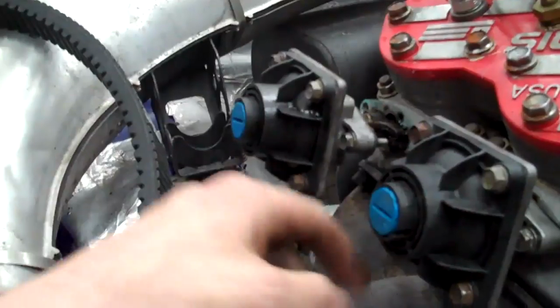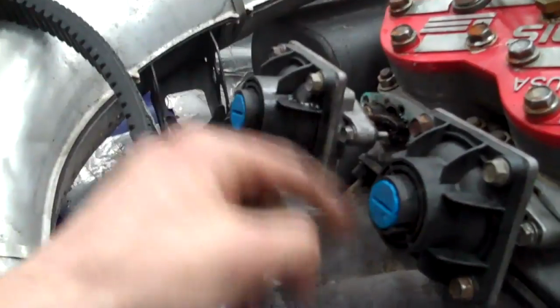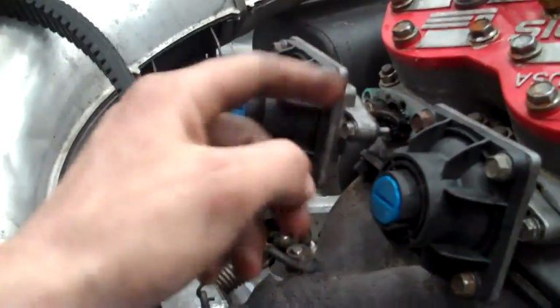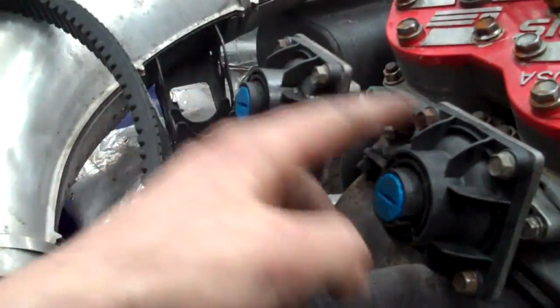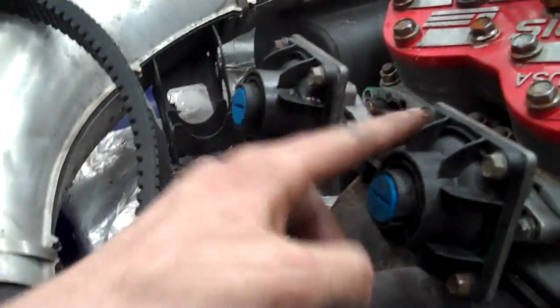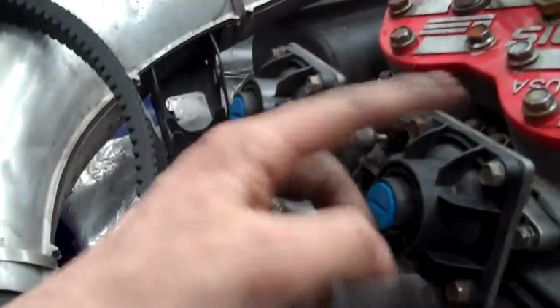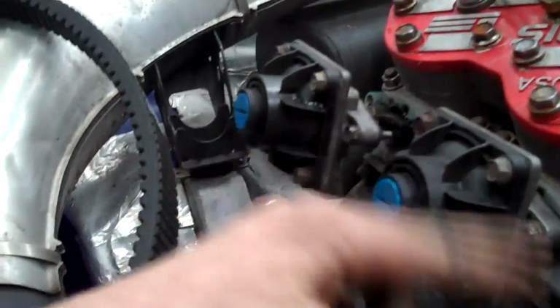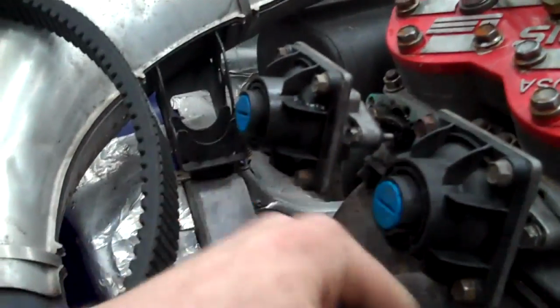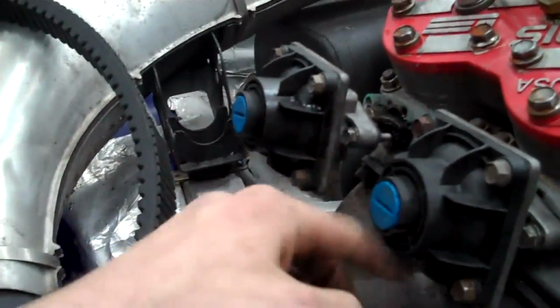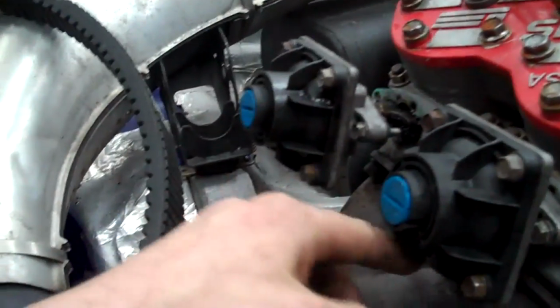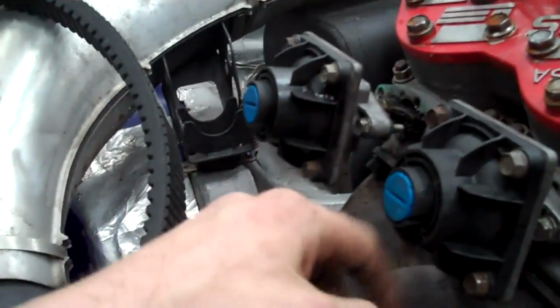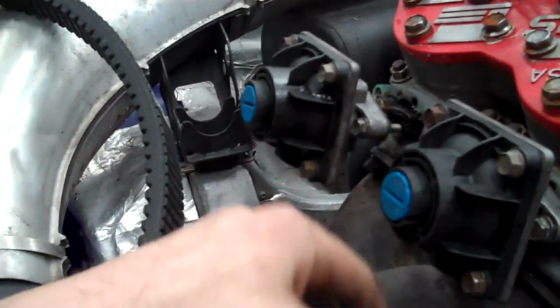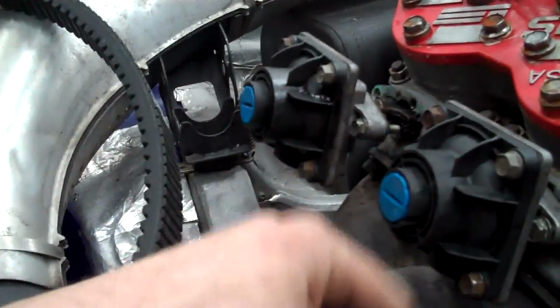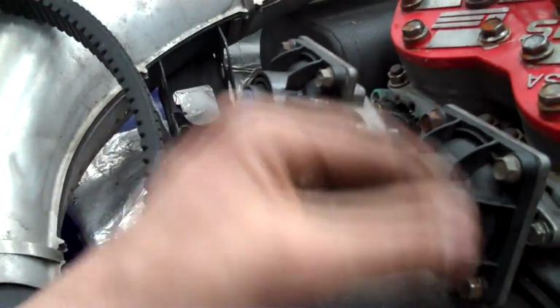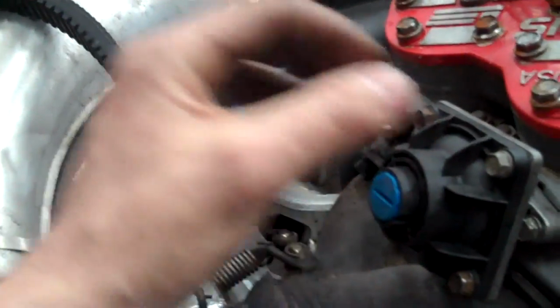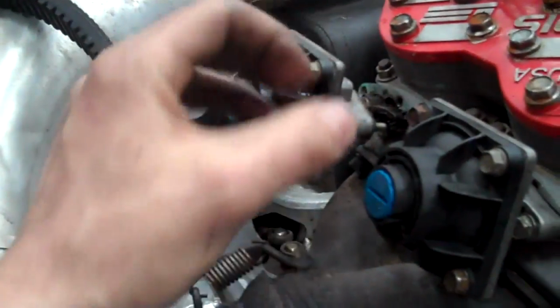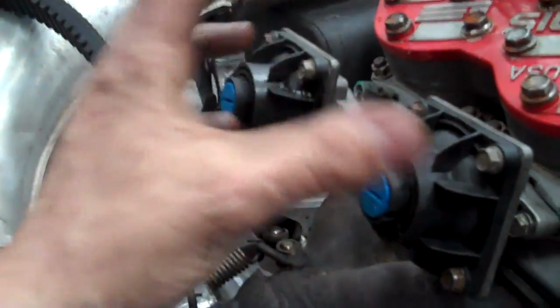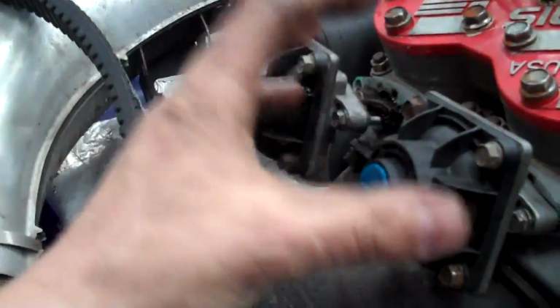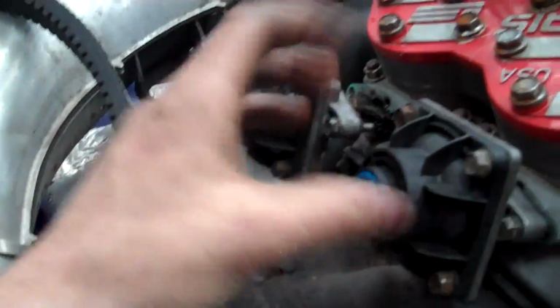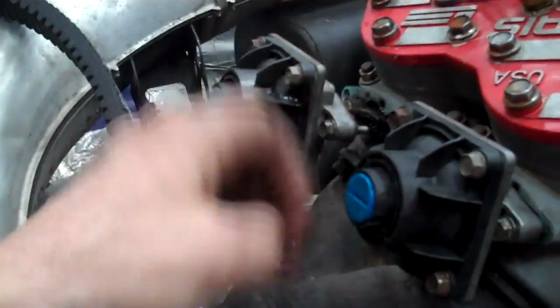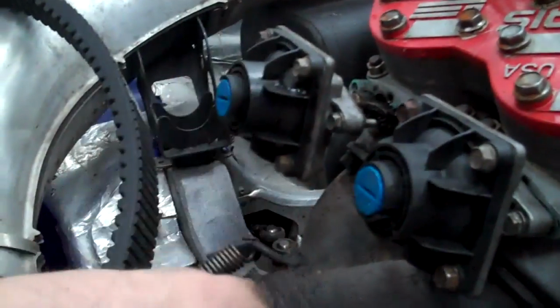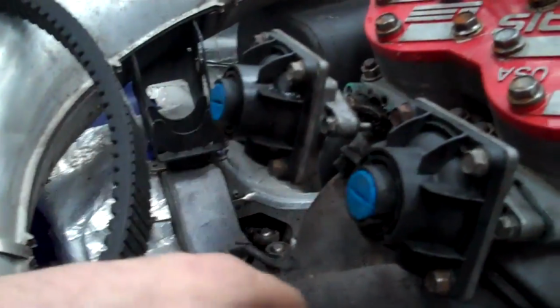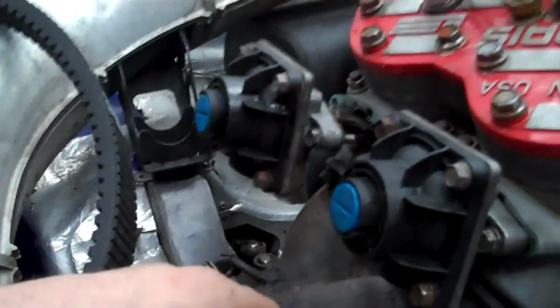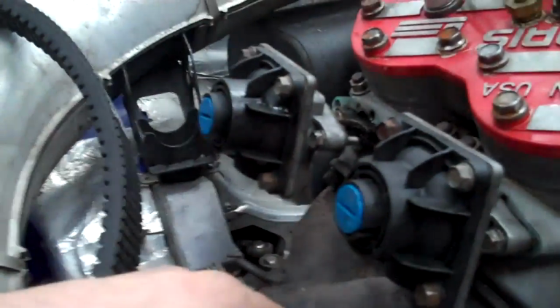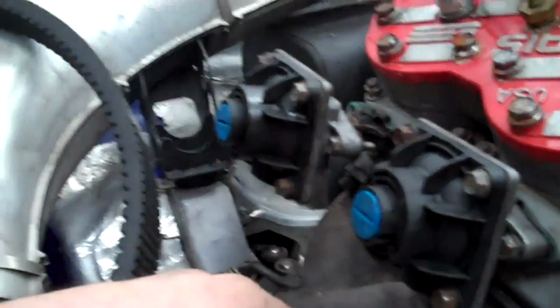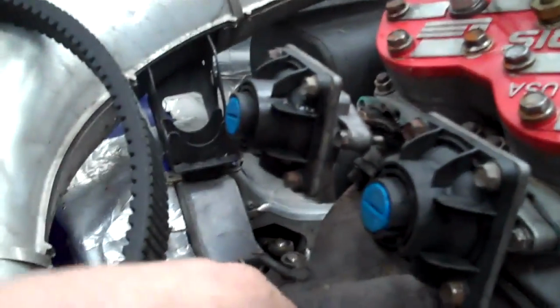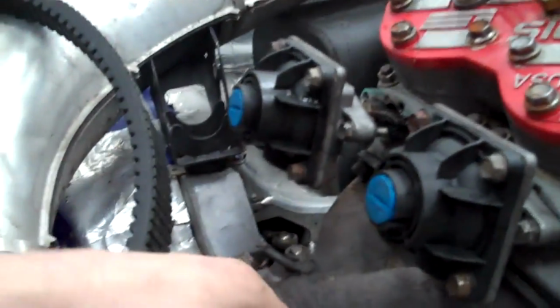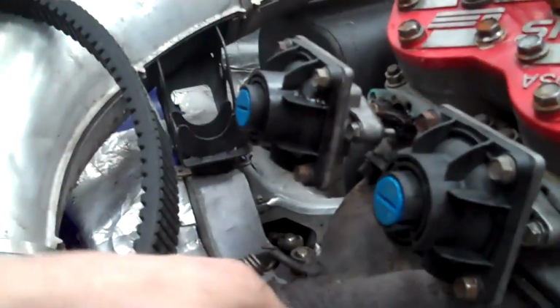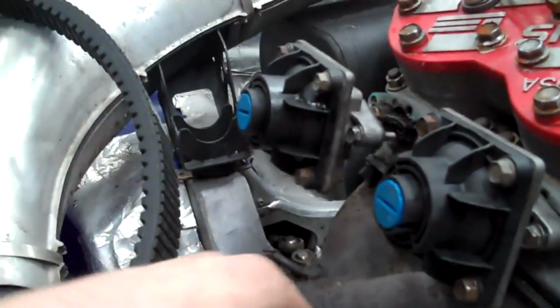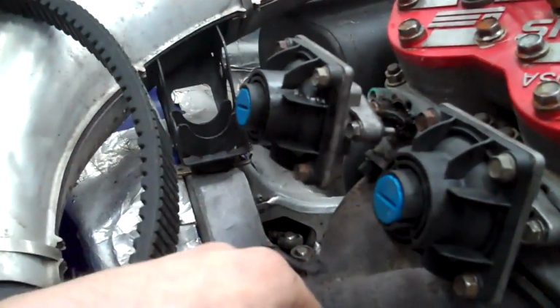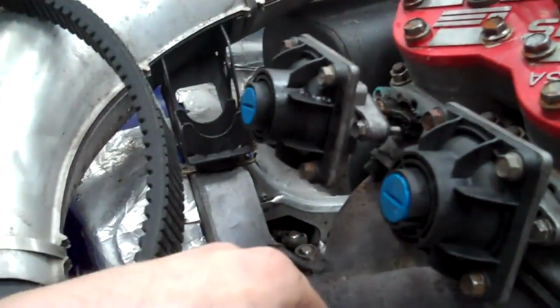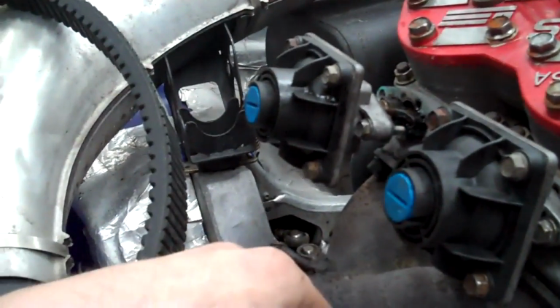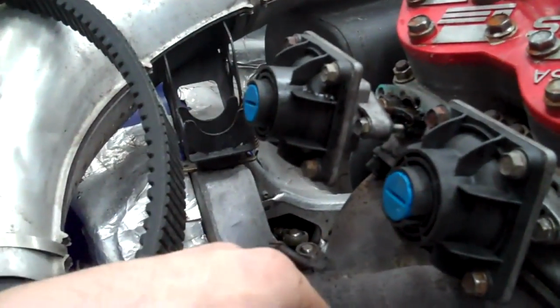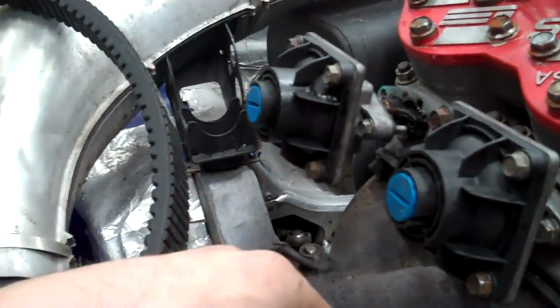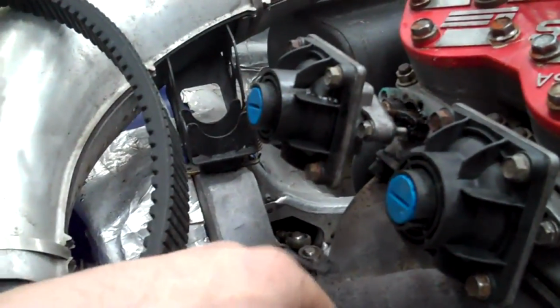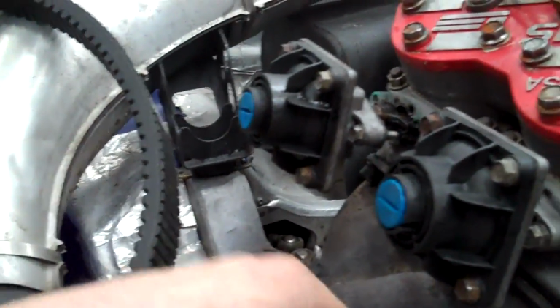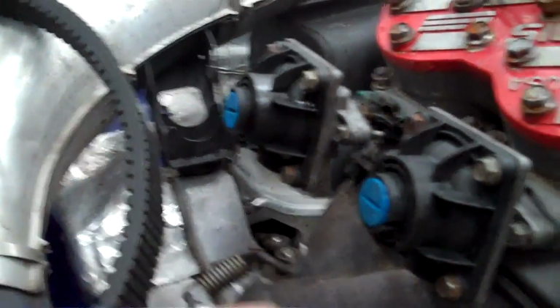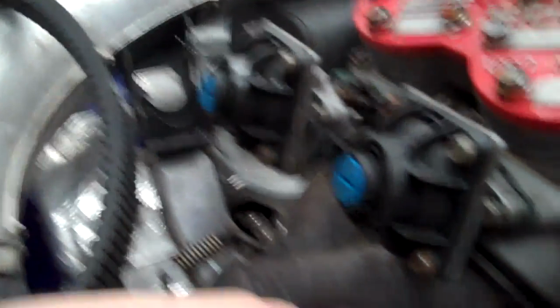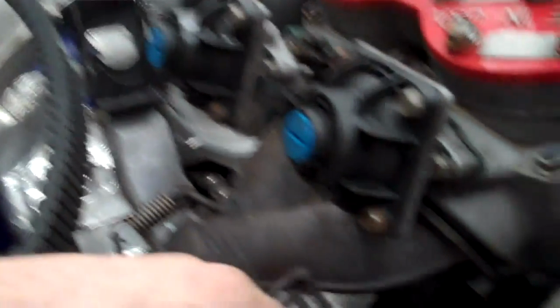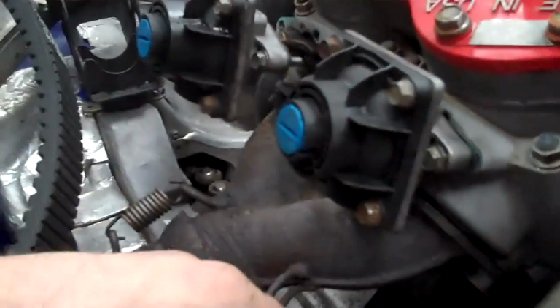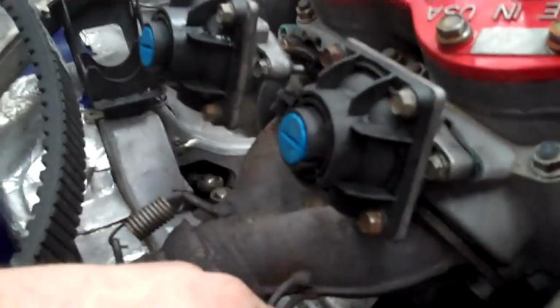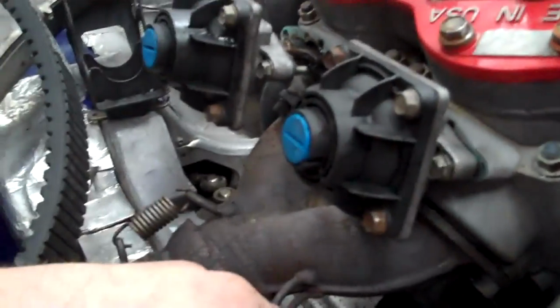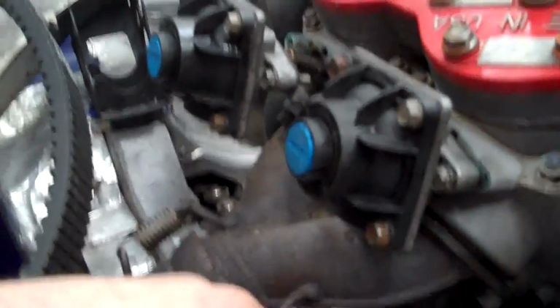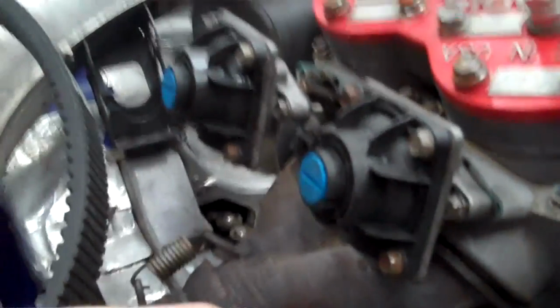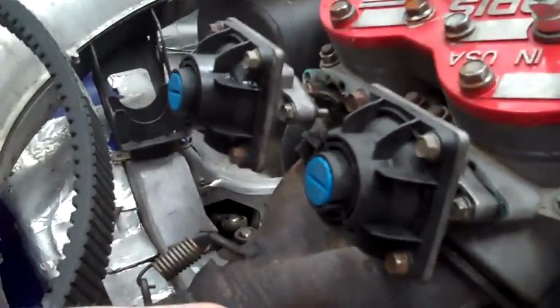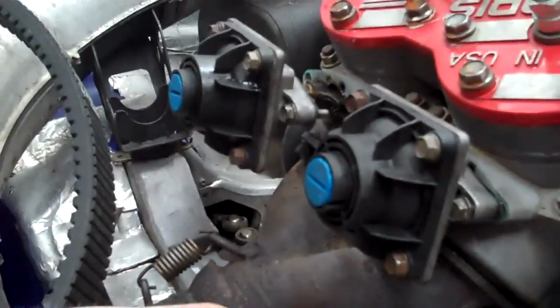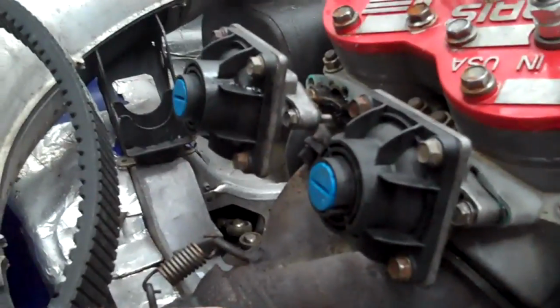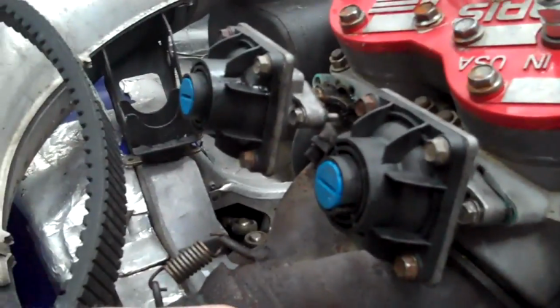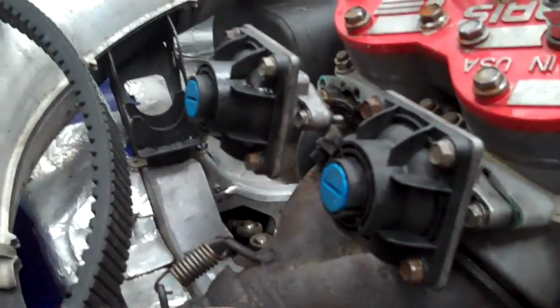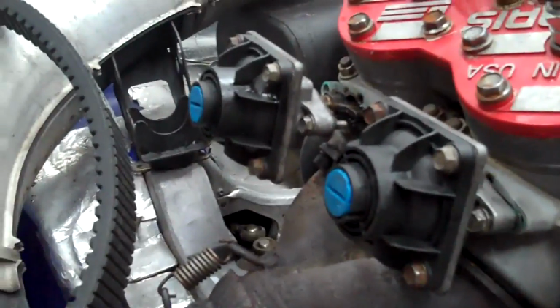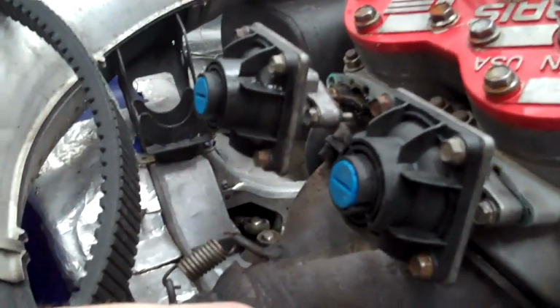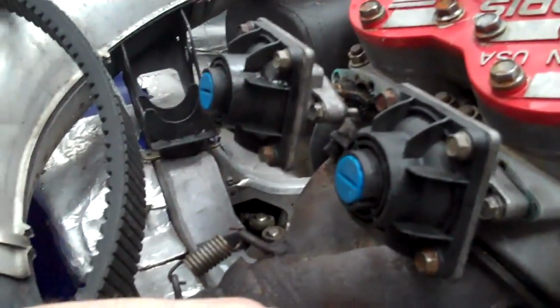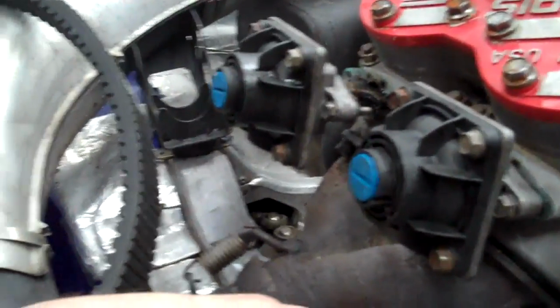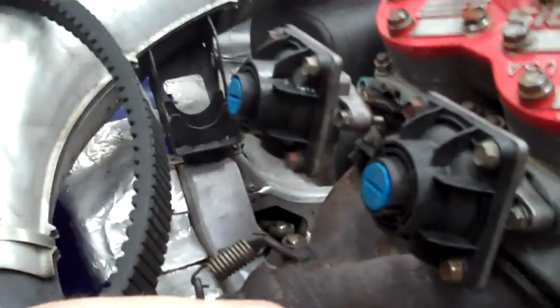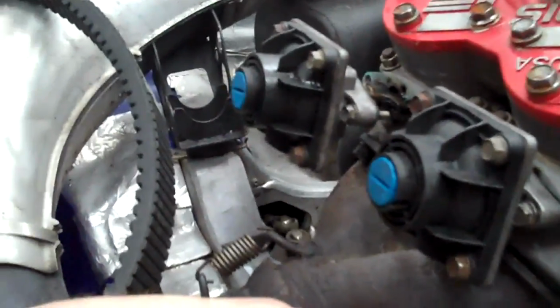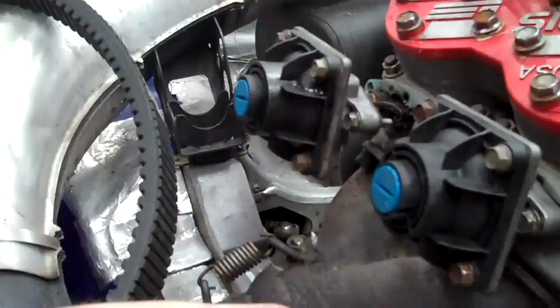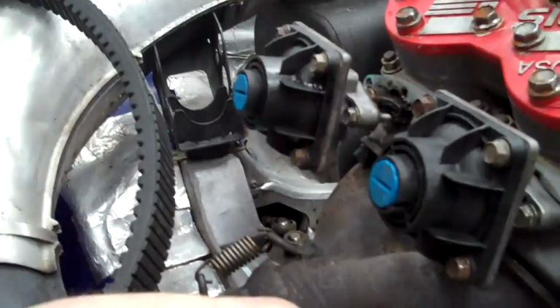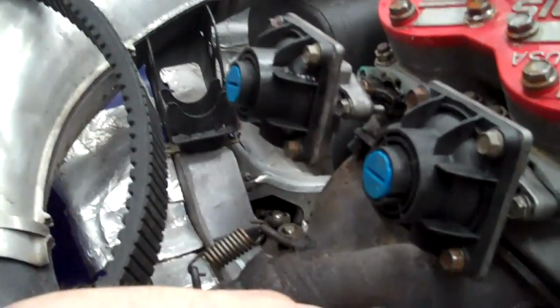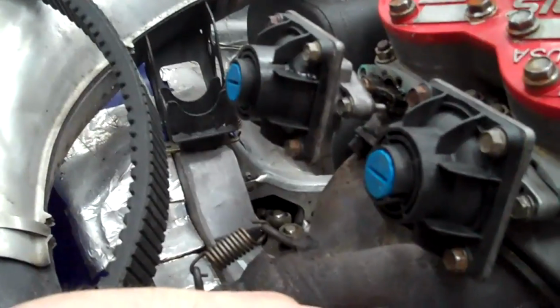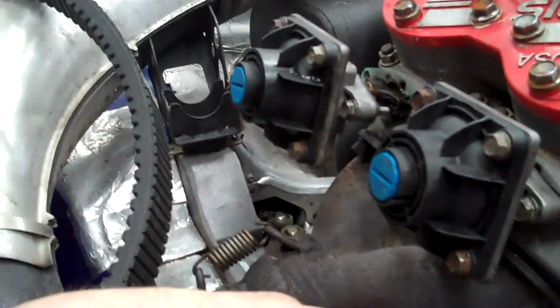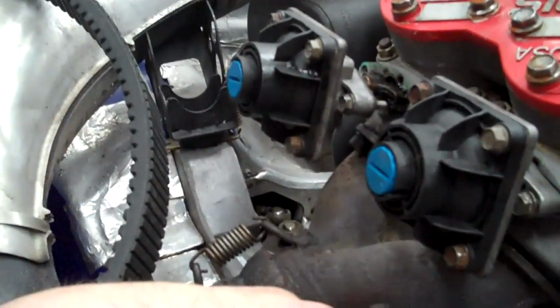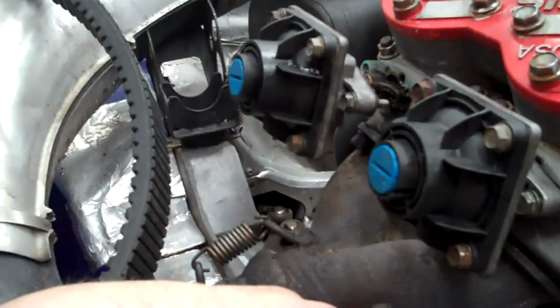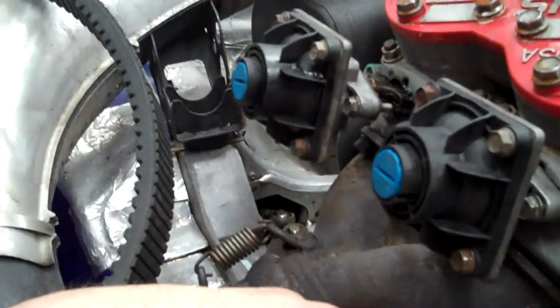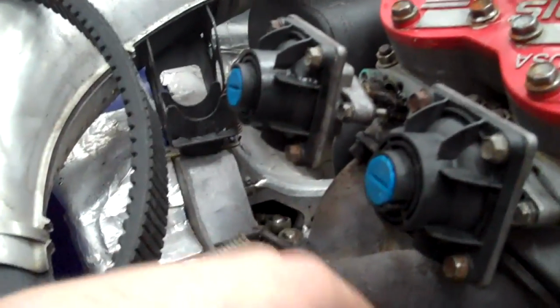It's an easy fix — just undo those four bolts and put a new bellow on. New bellows aren't very expensive. We stock them here aftermarket as well as OEM.